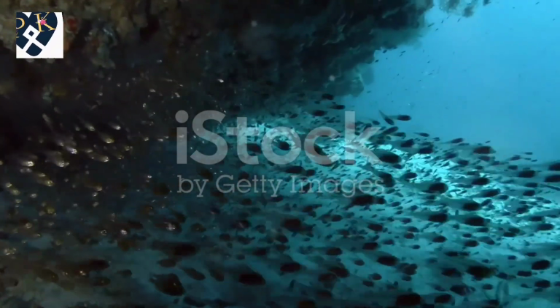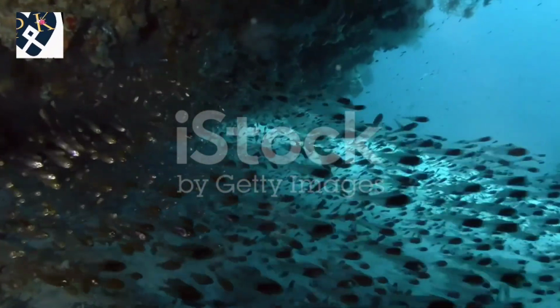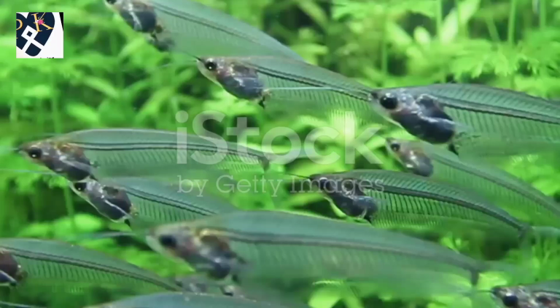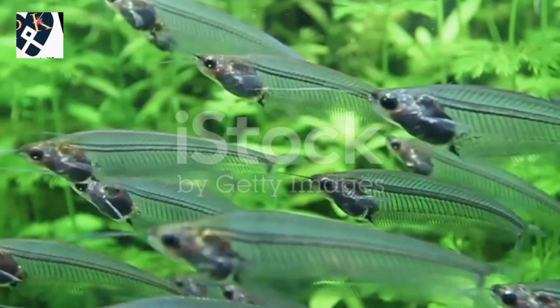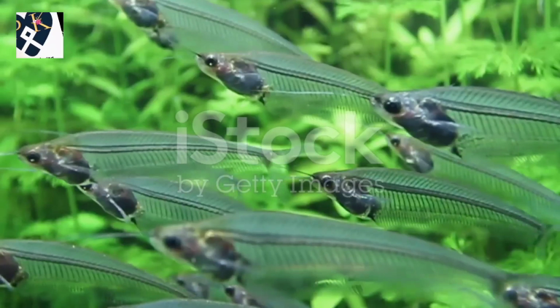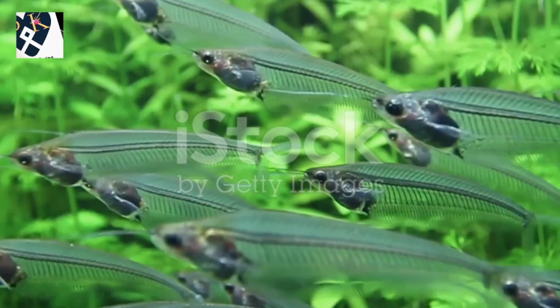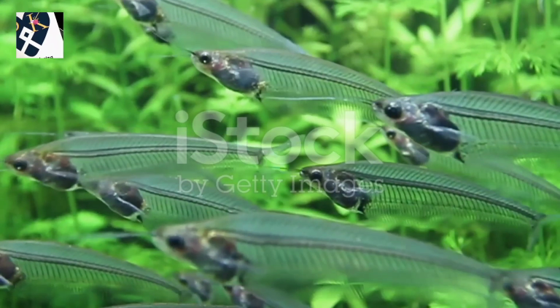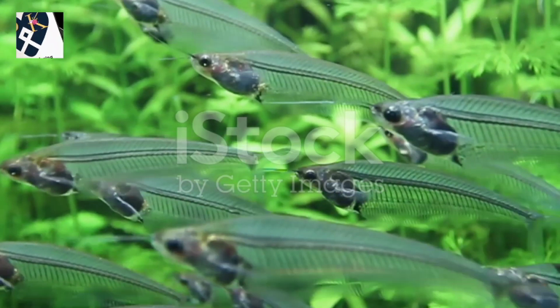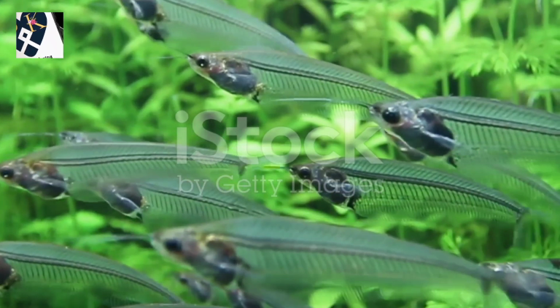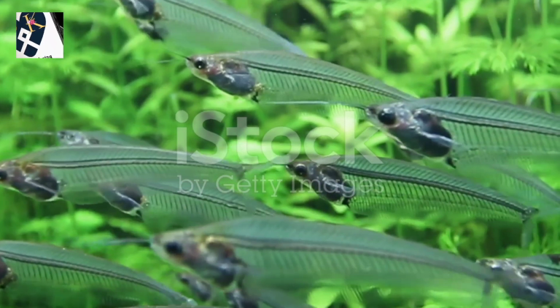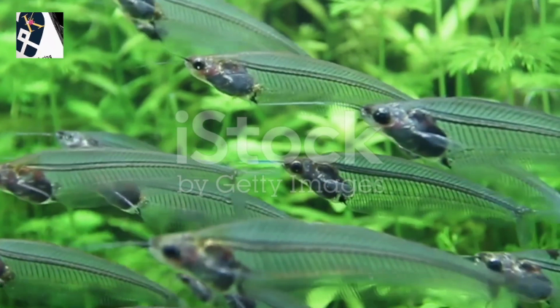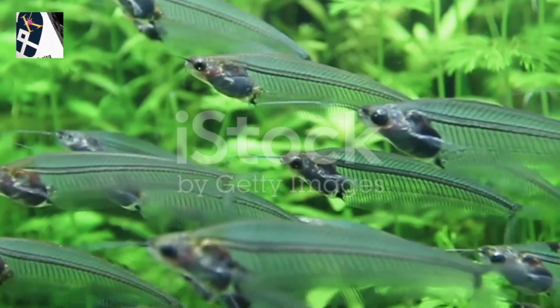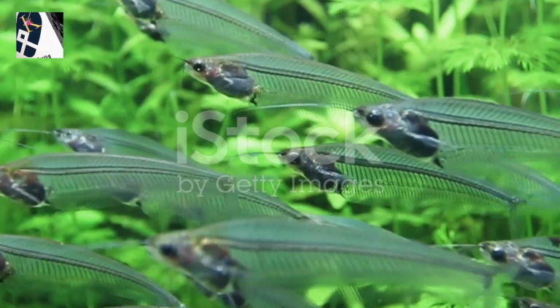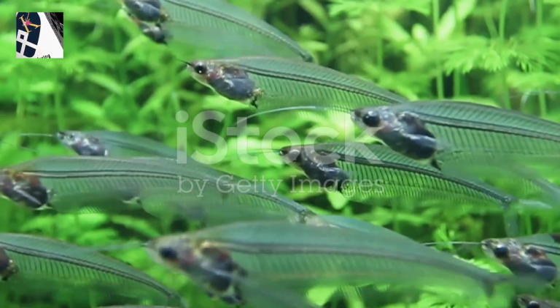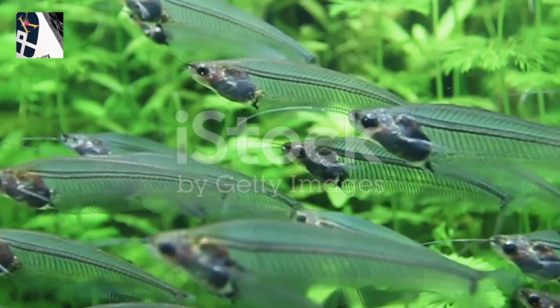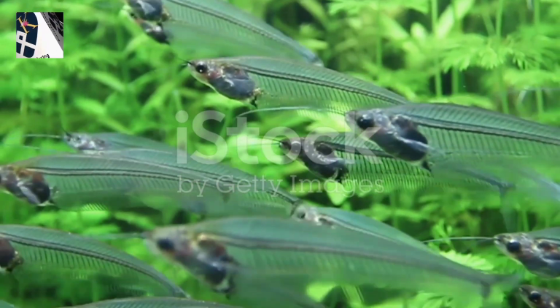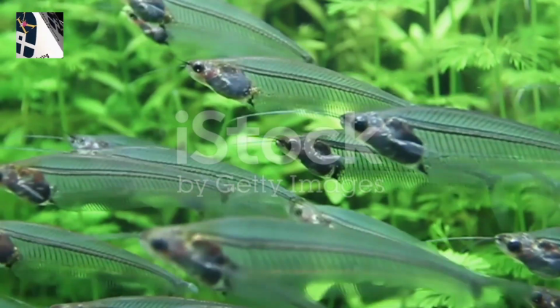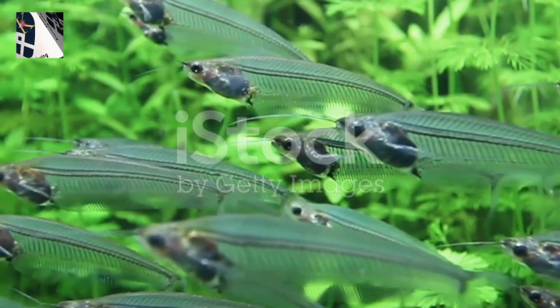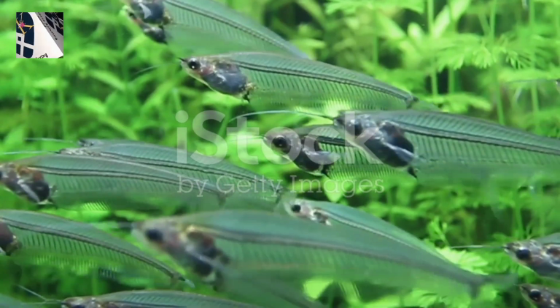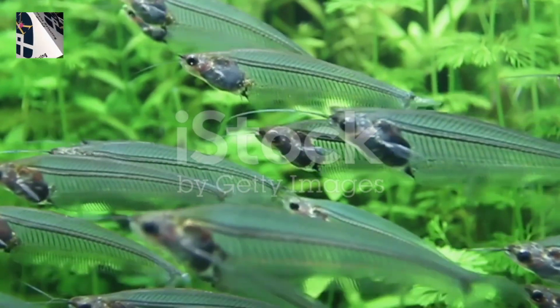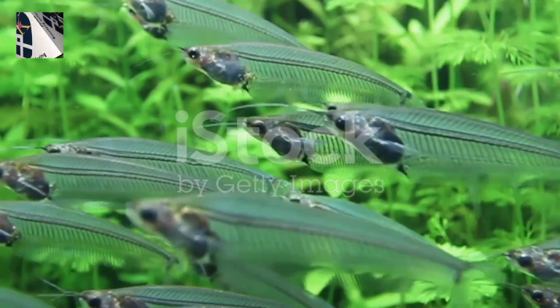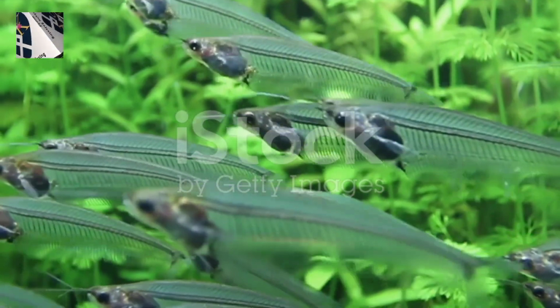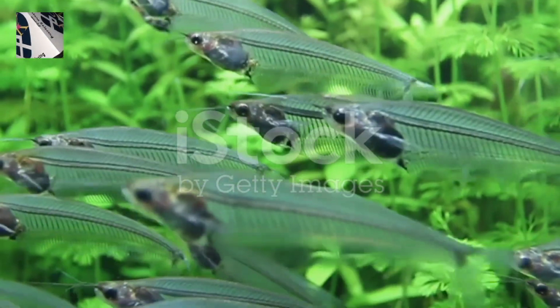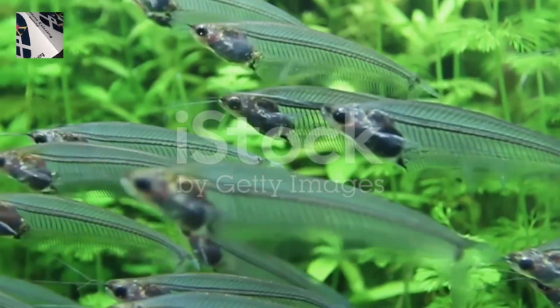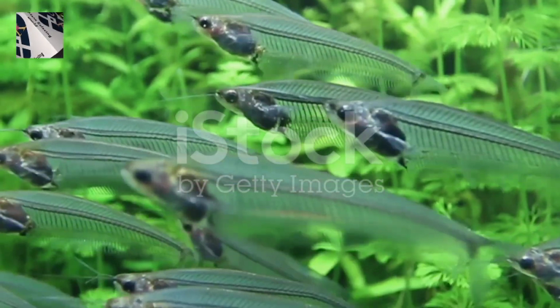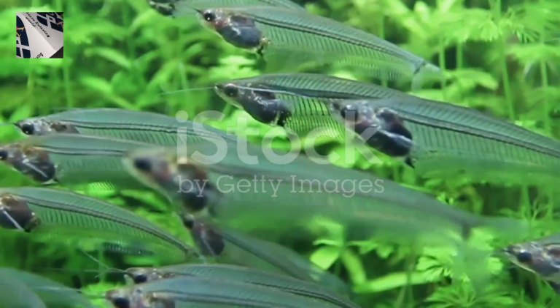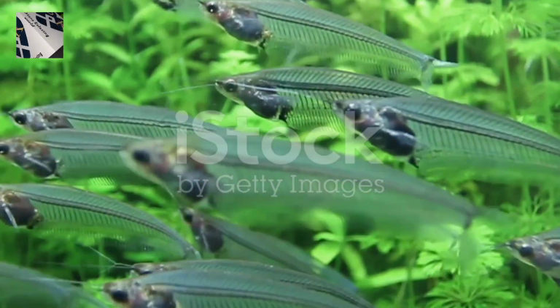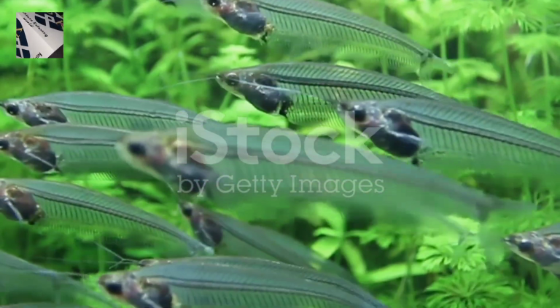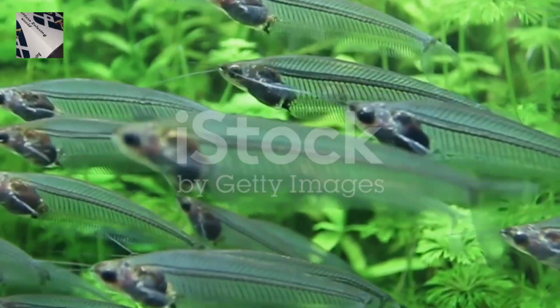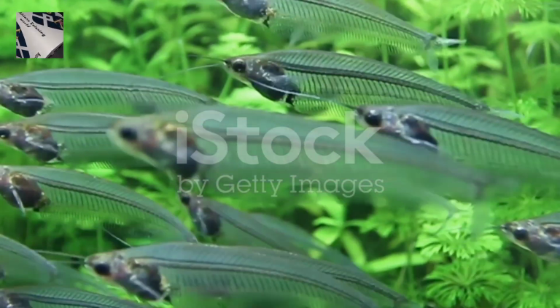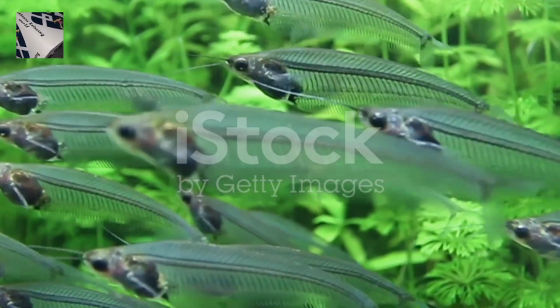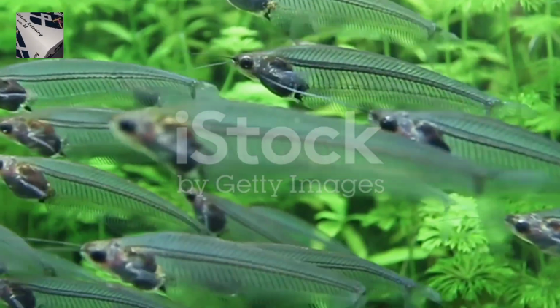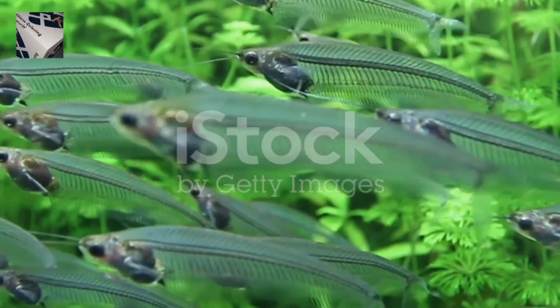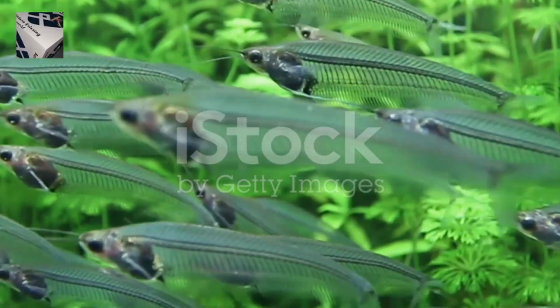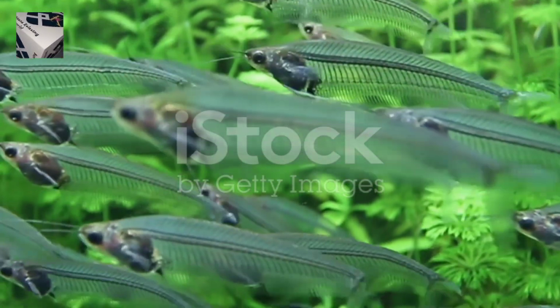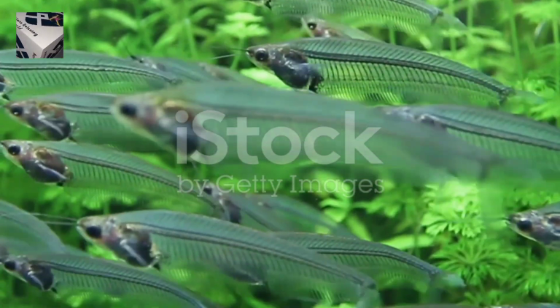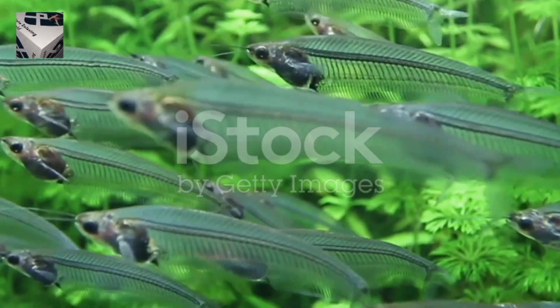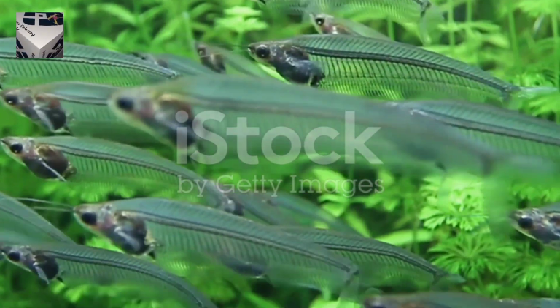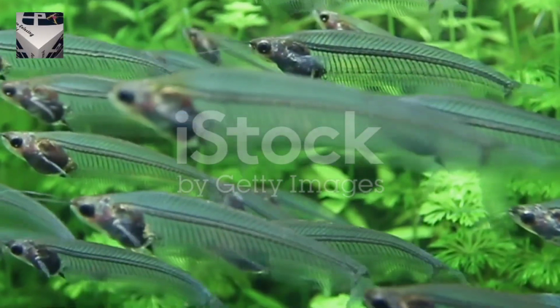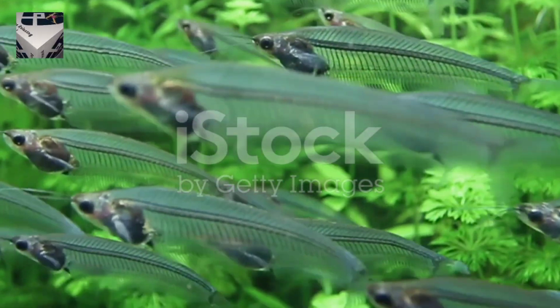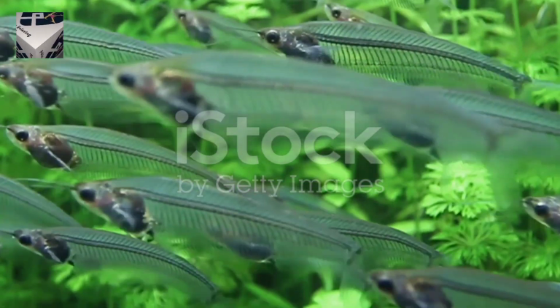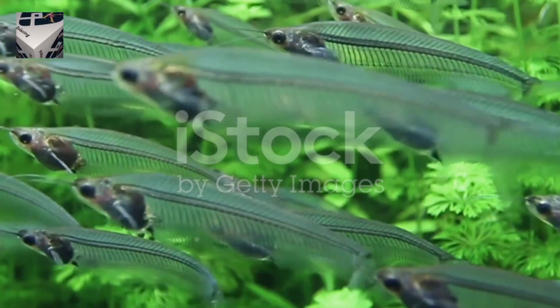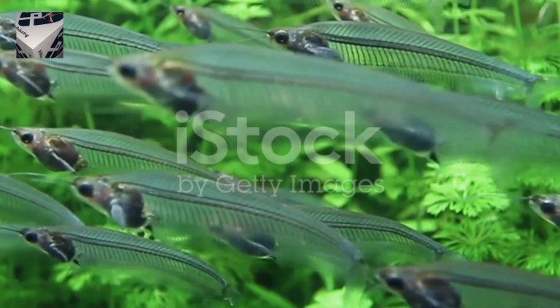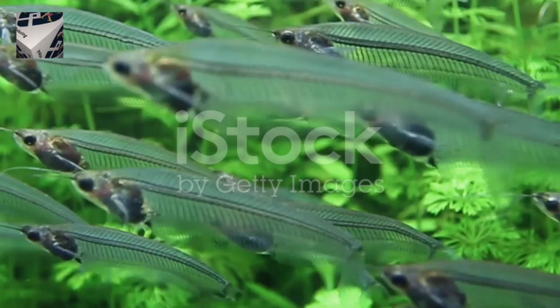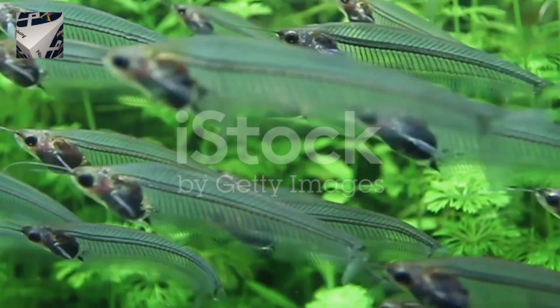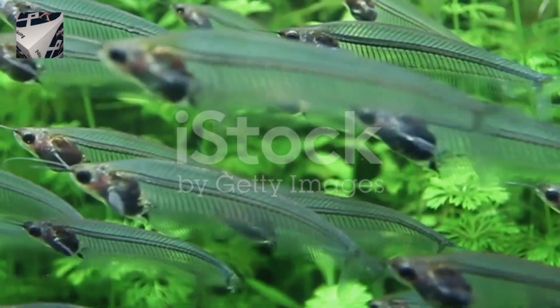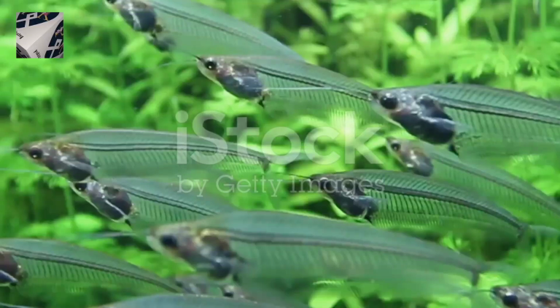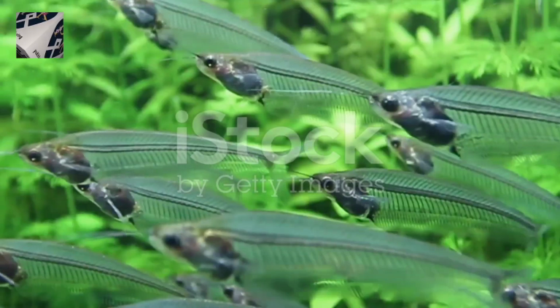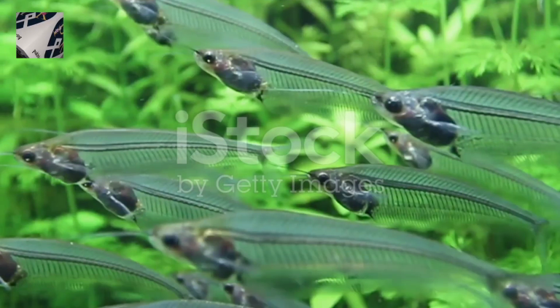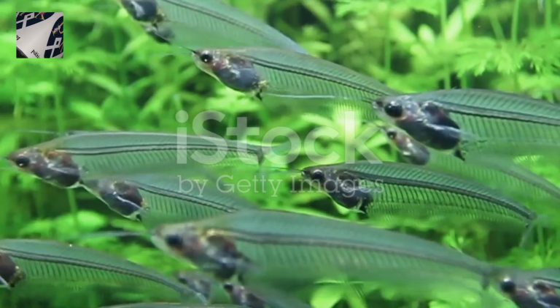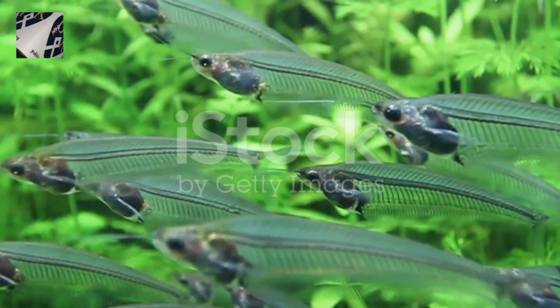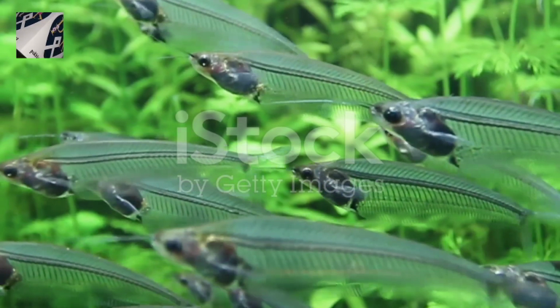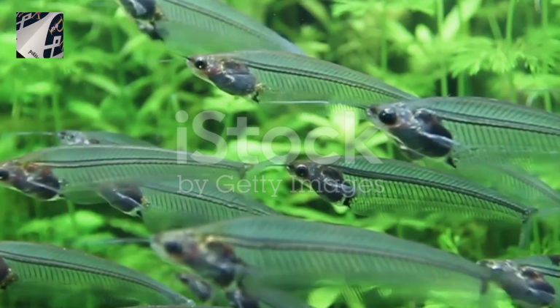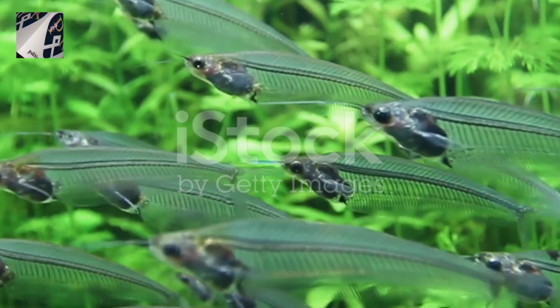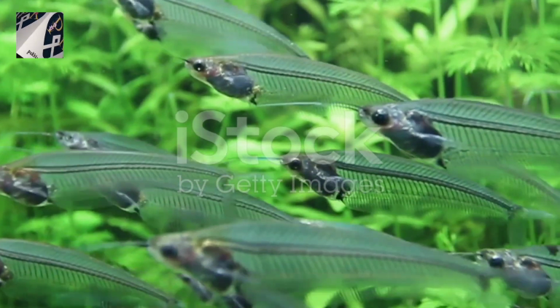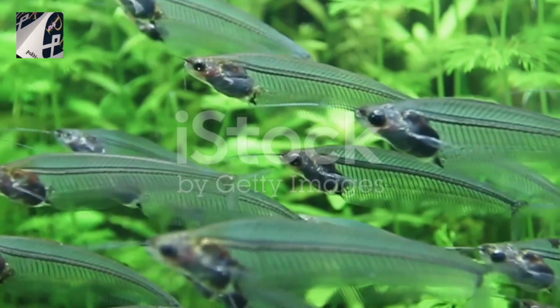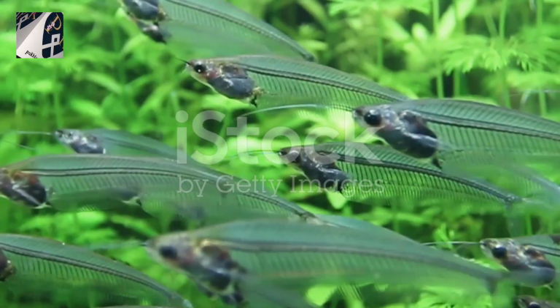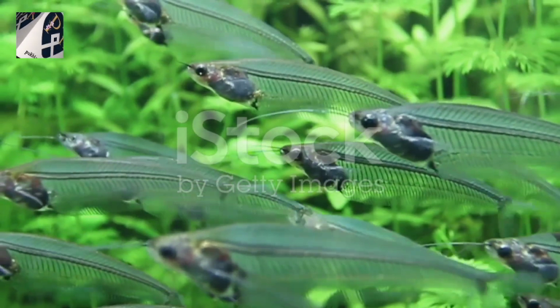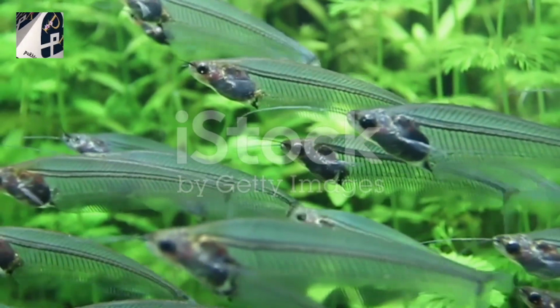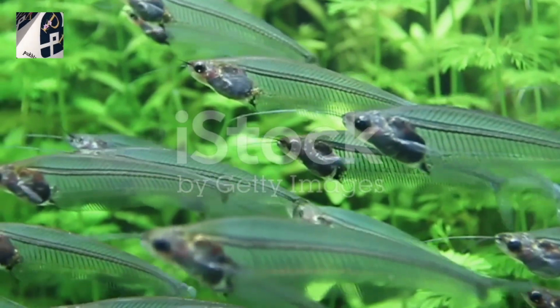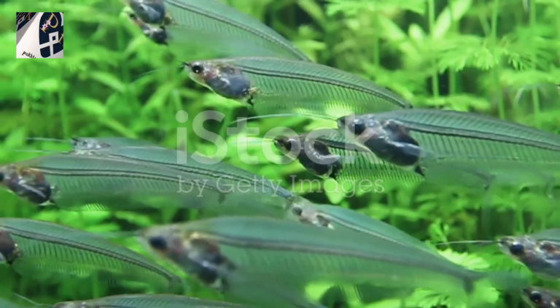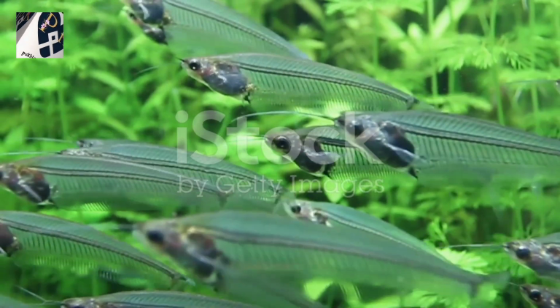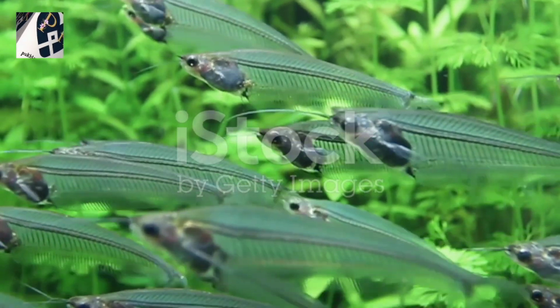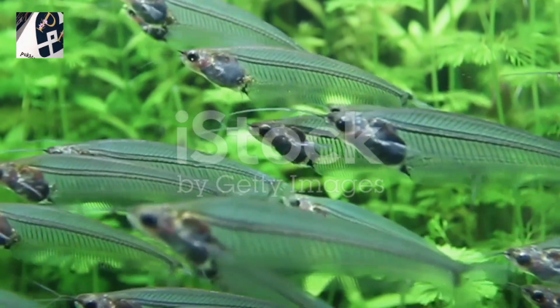Native to the slow-moving streams and rivers of South Asia, particularly India, the Indian glassfish is a true marvel.